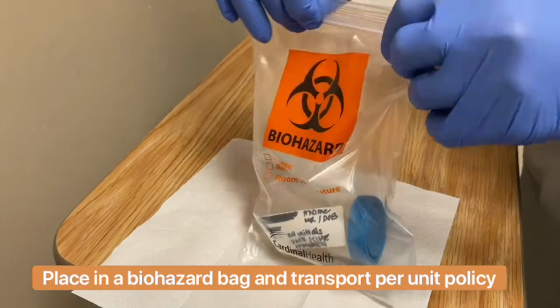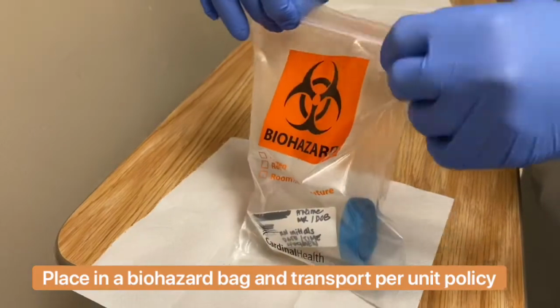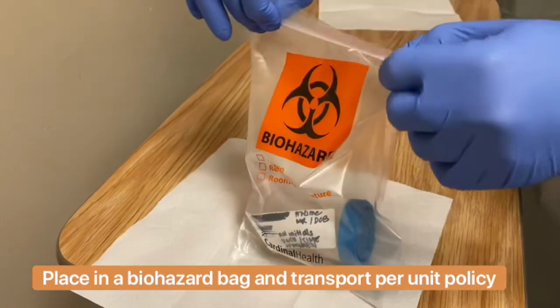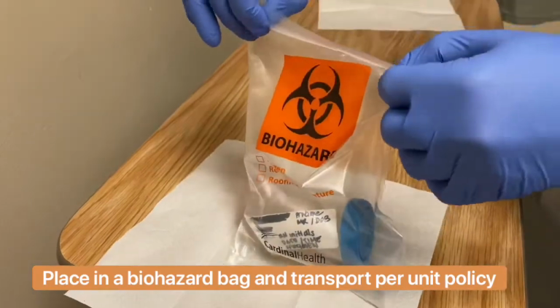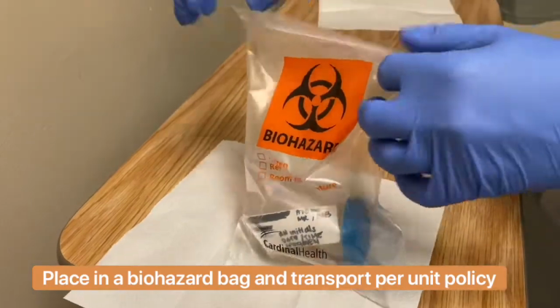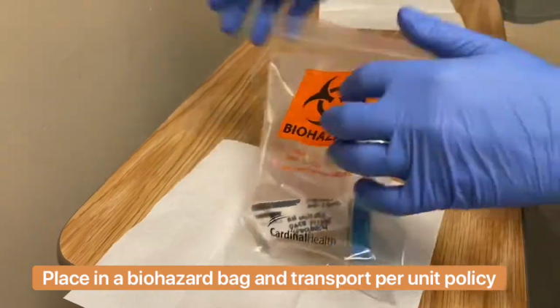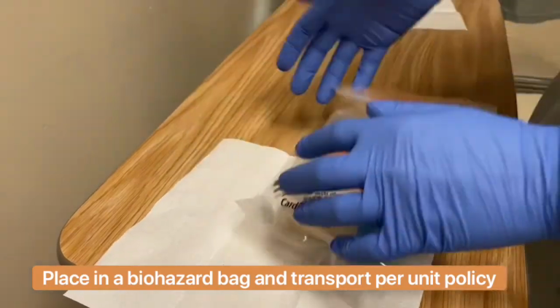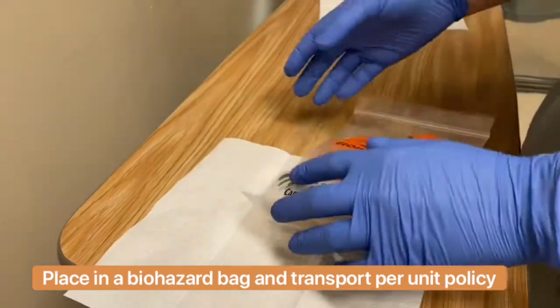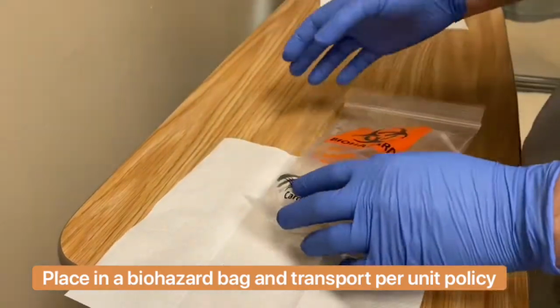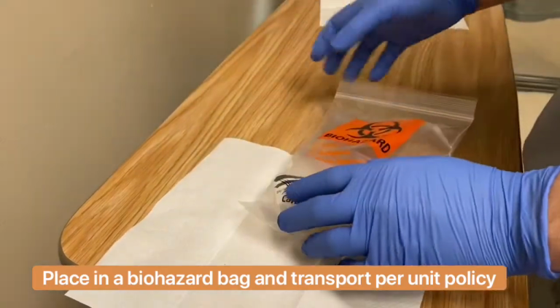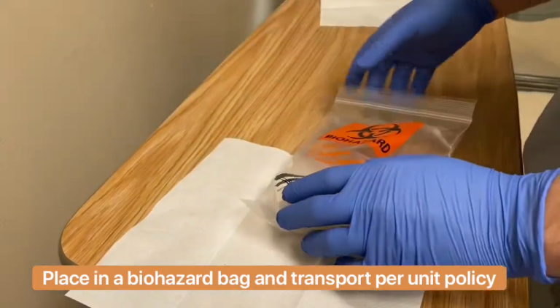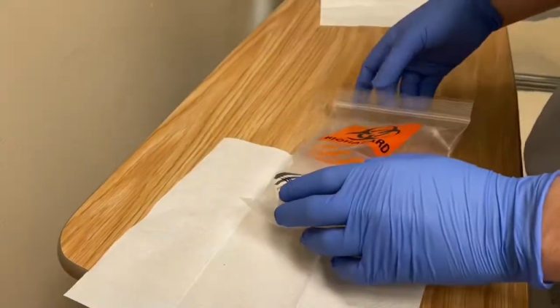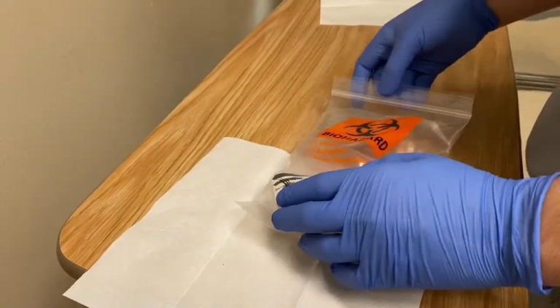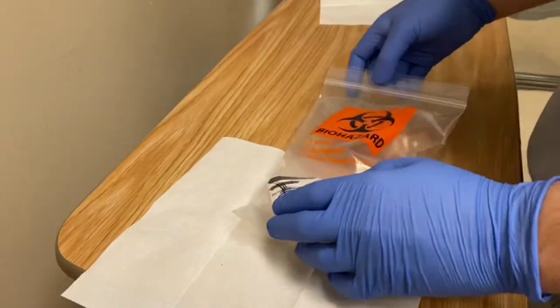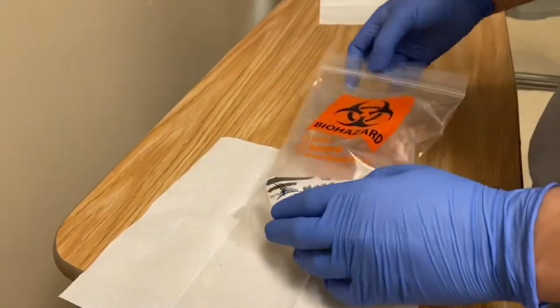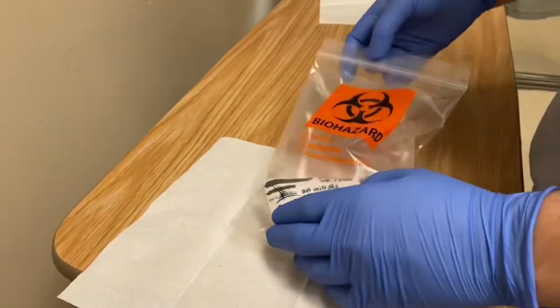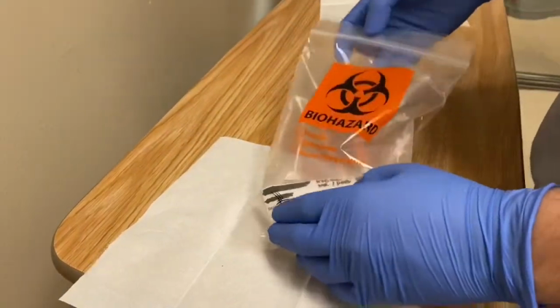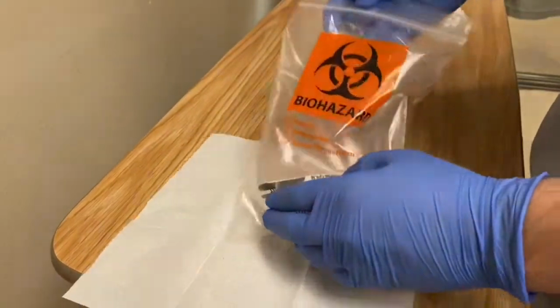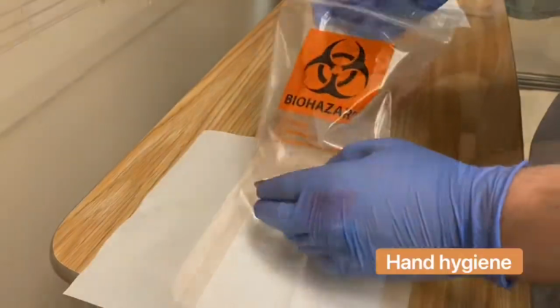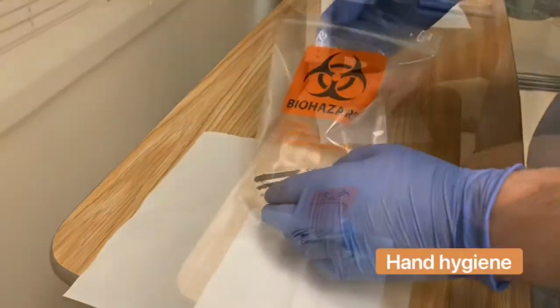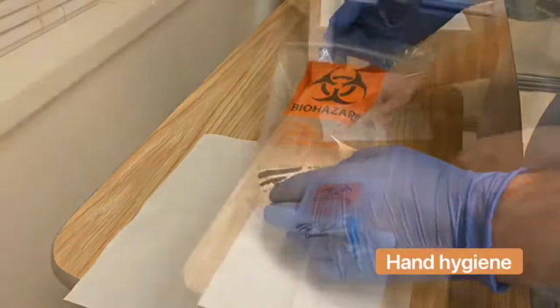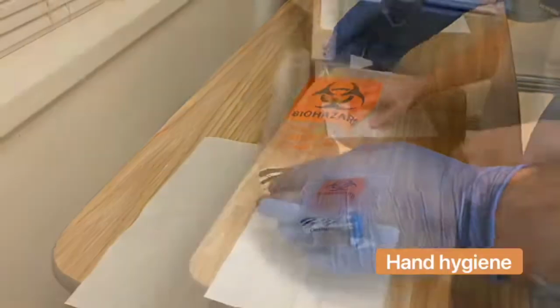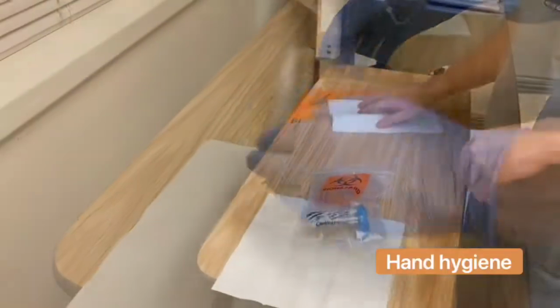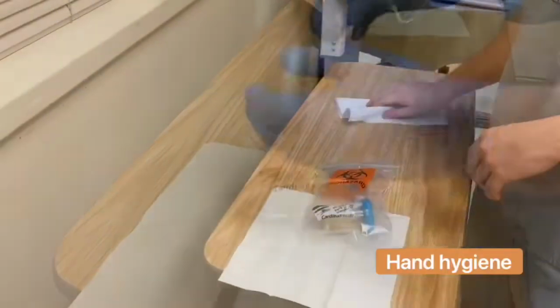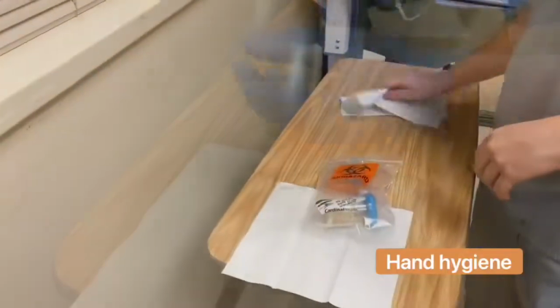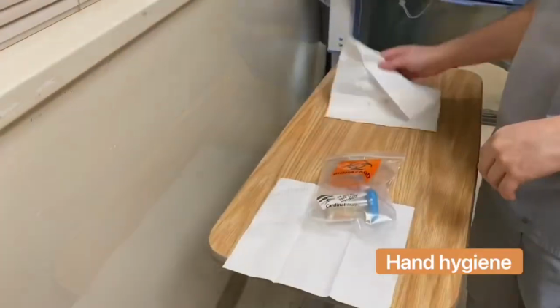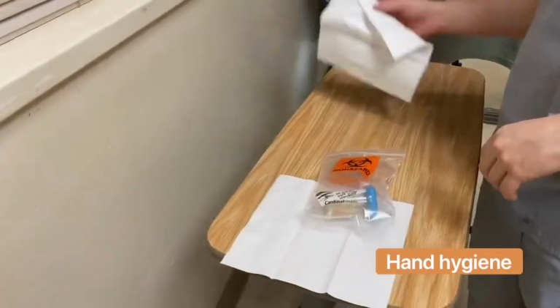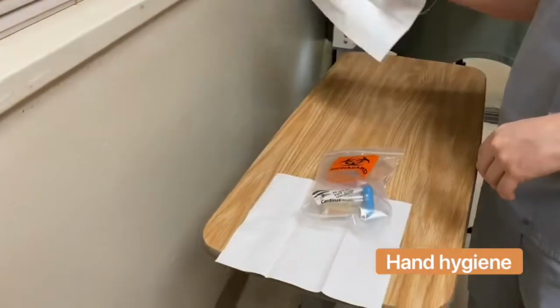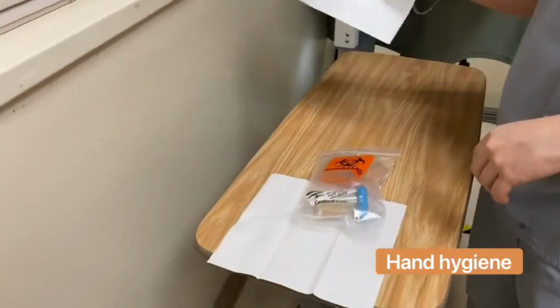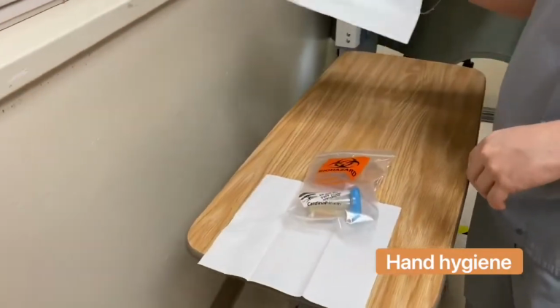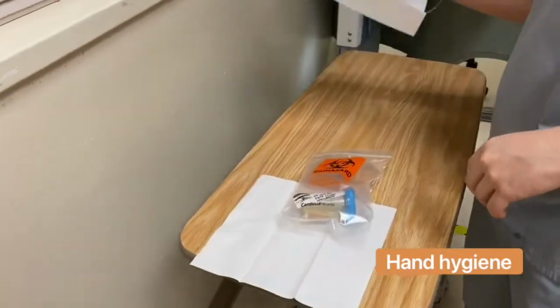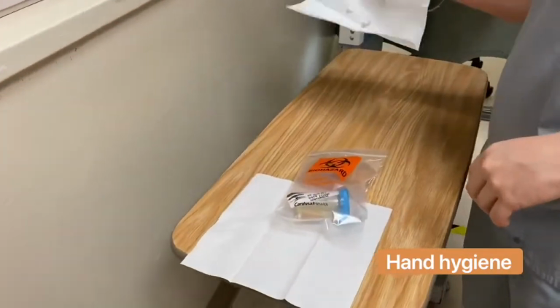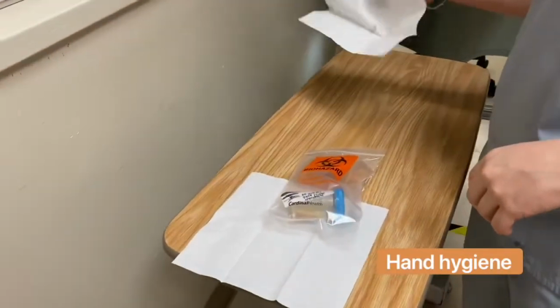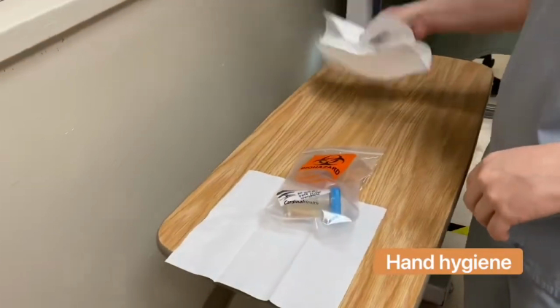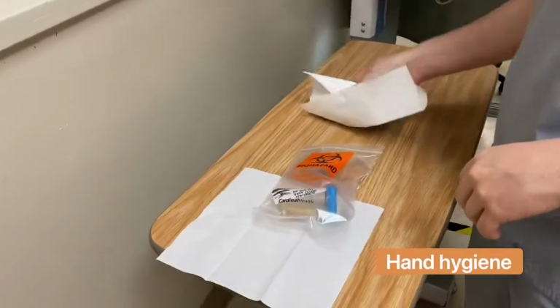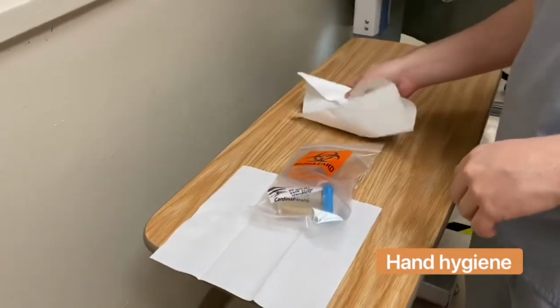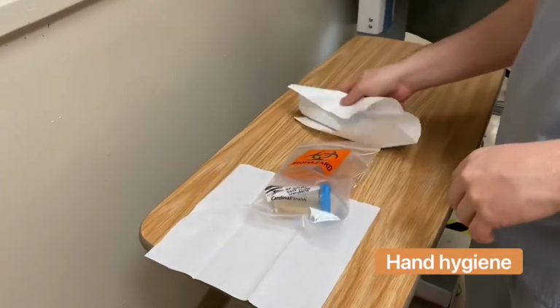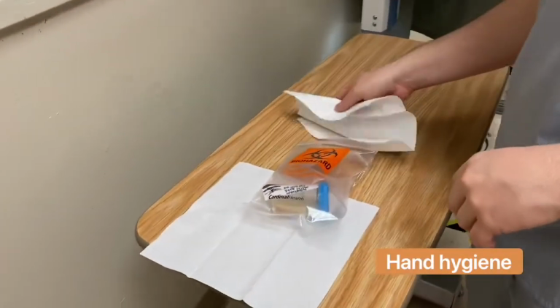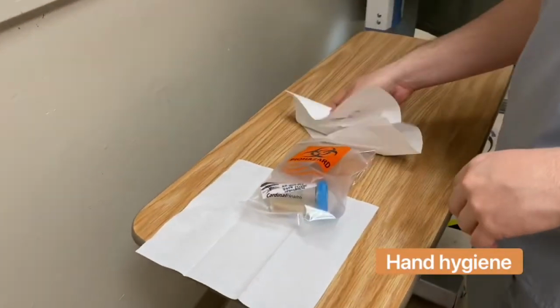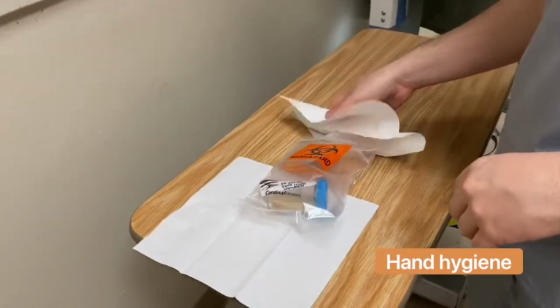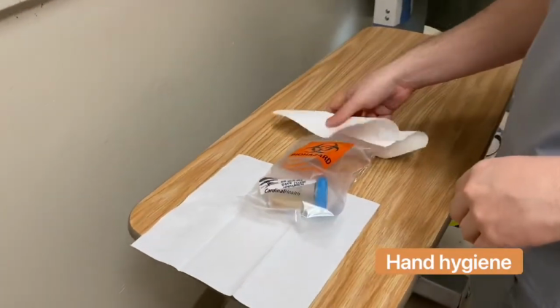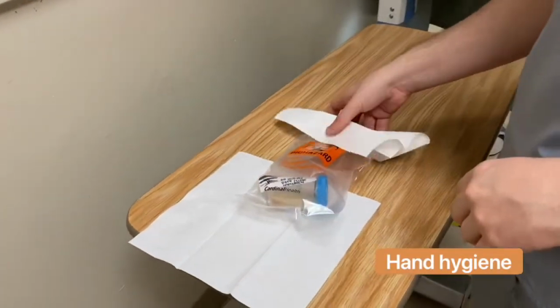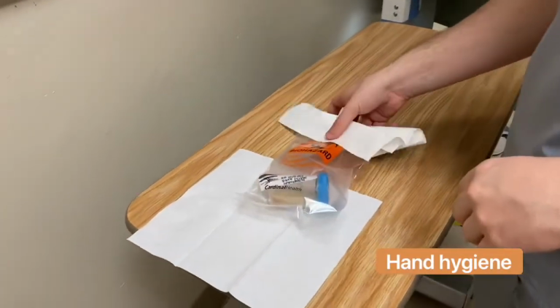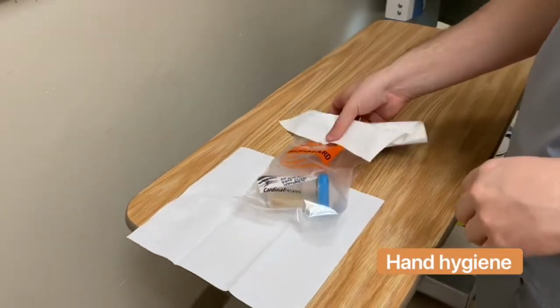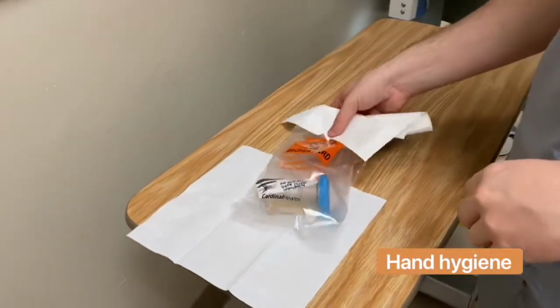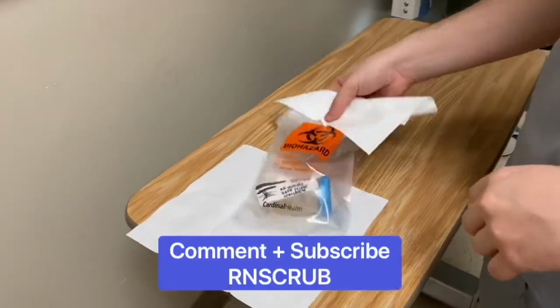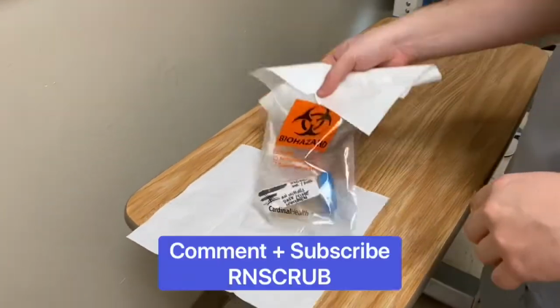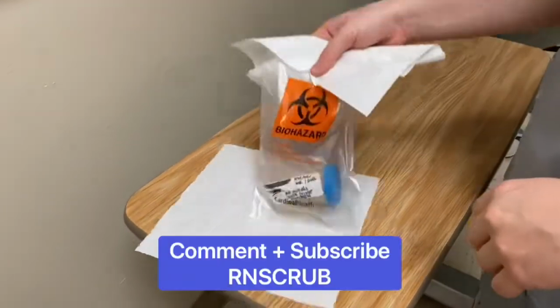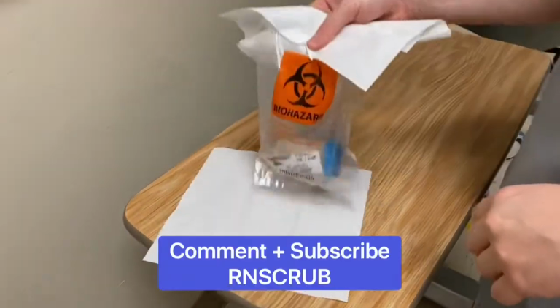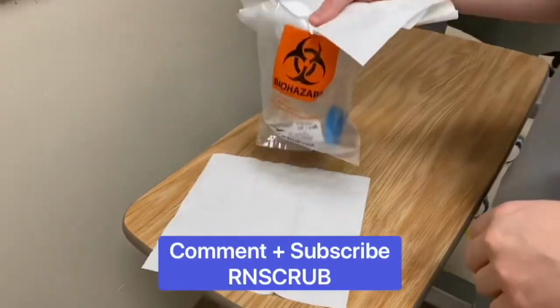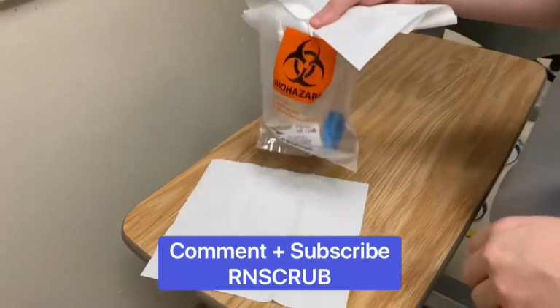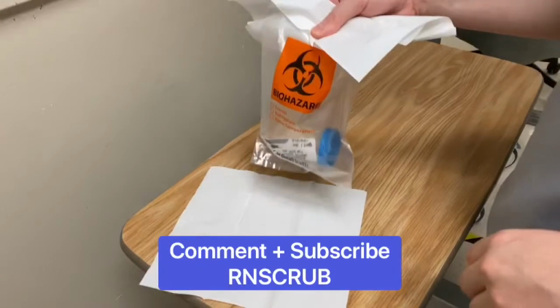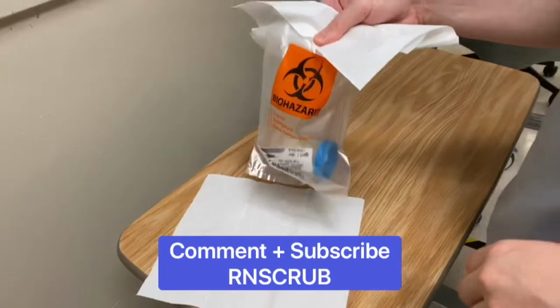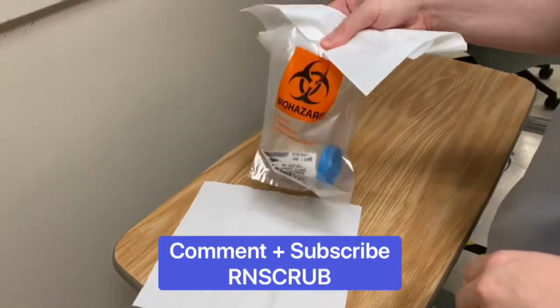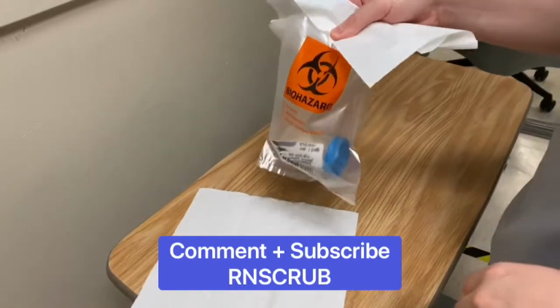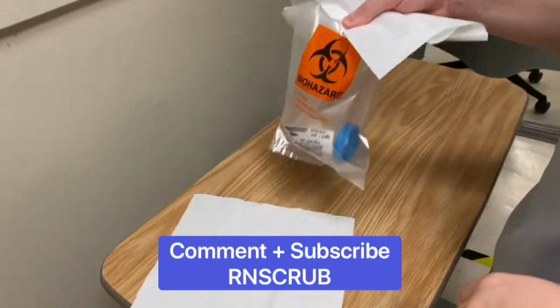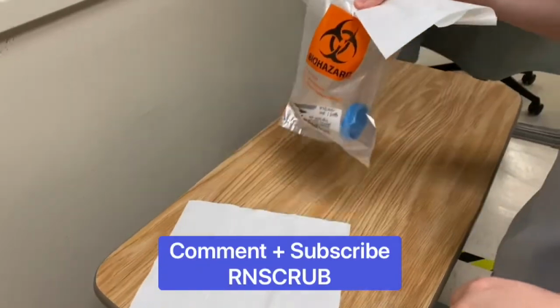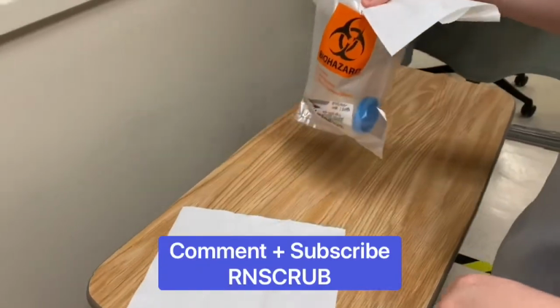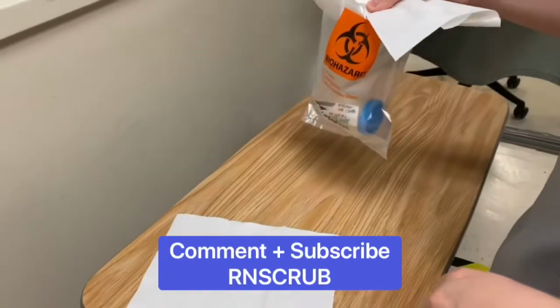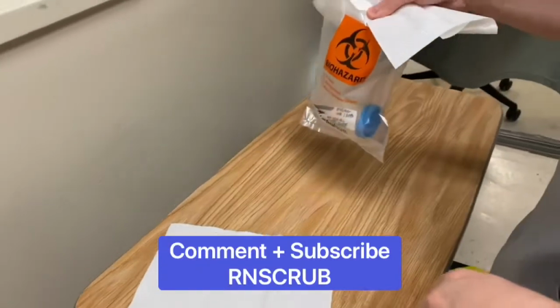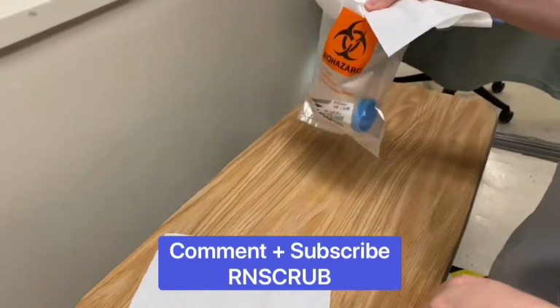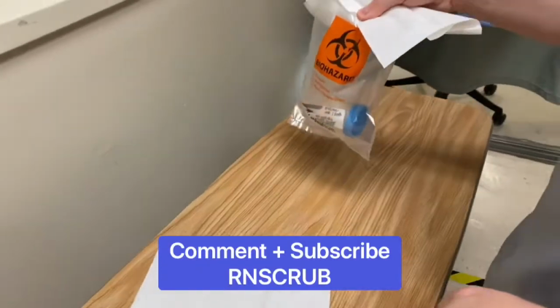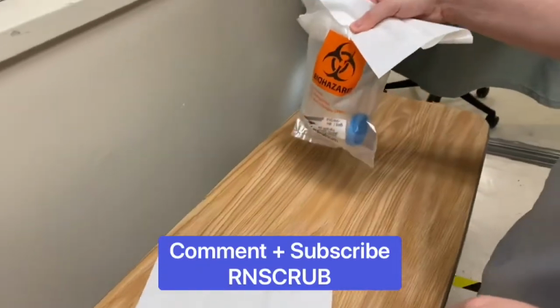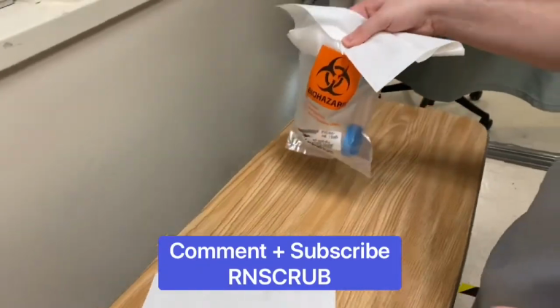Of course, perform hand hygiene. That's pretty much it. Go ahead and comment and subscribe down below. Thanks so much guys for watching. Bye!